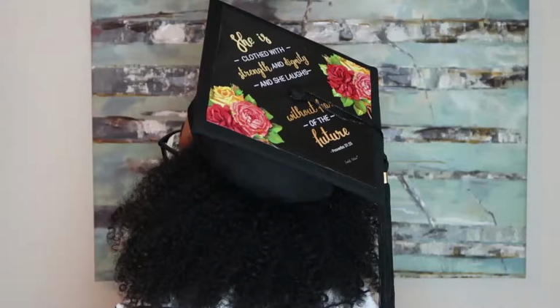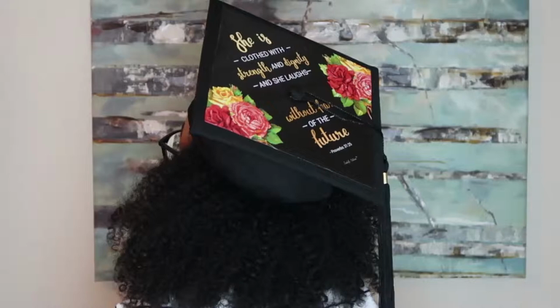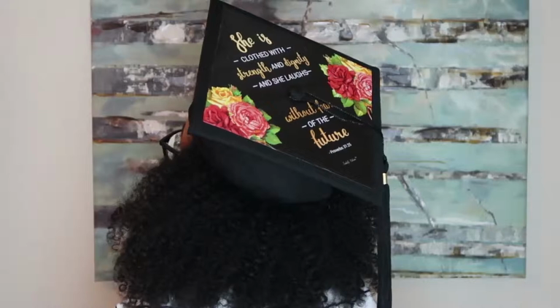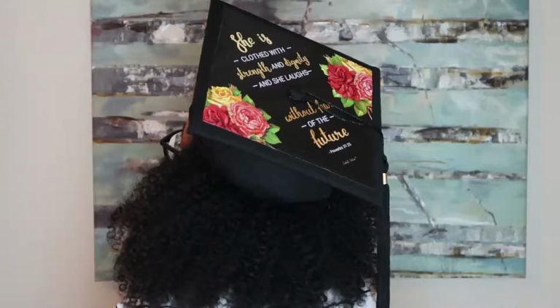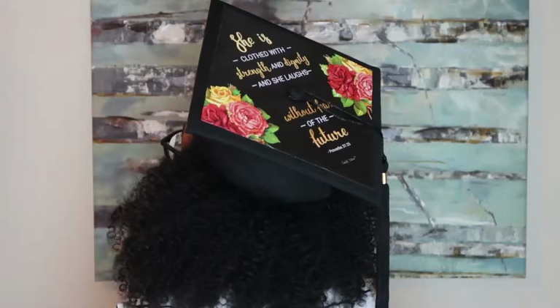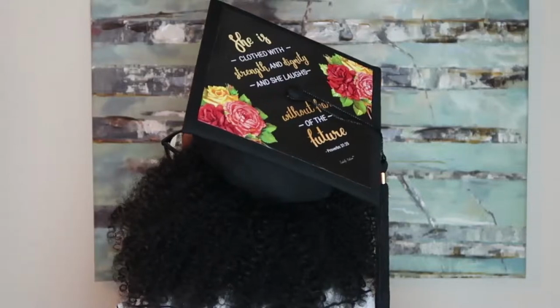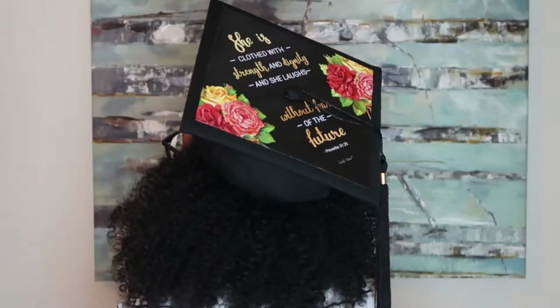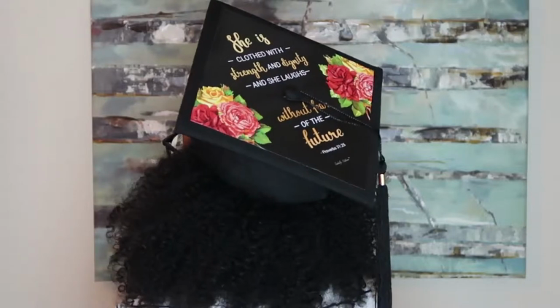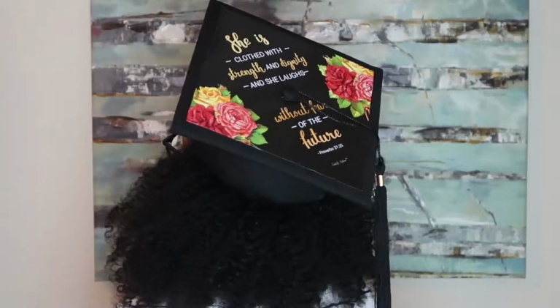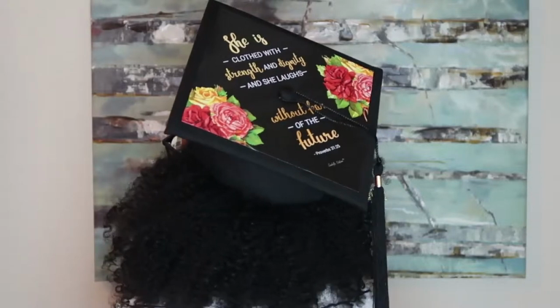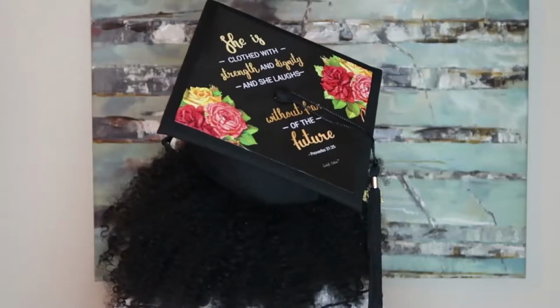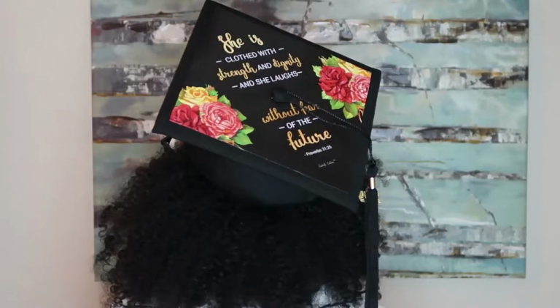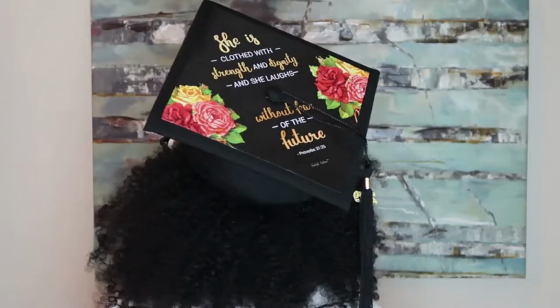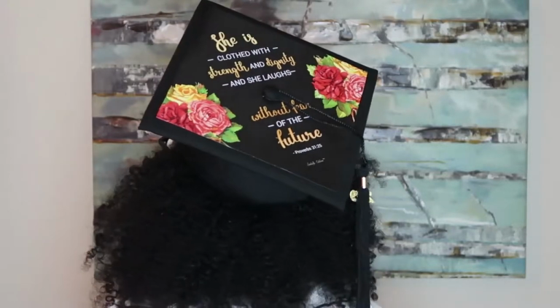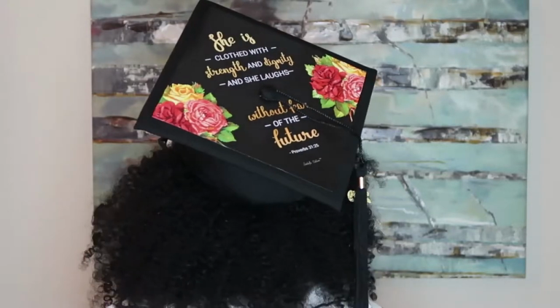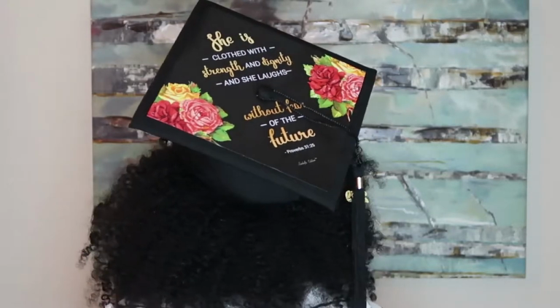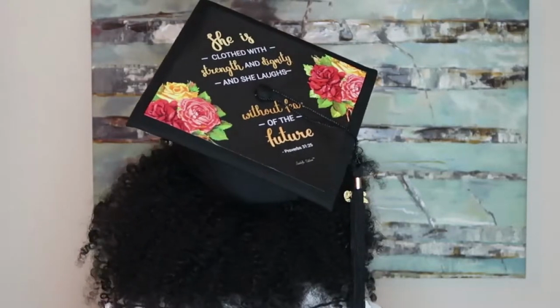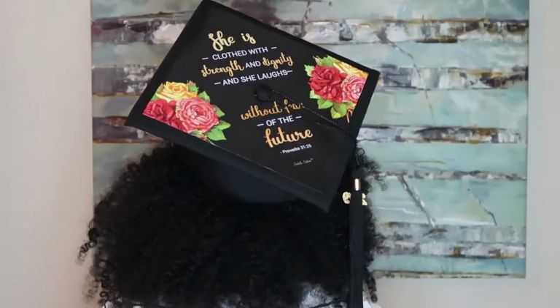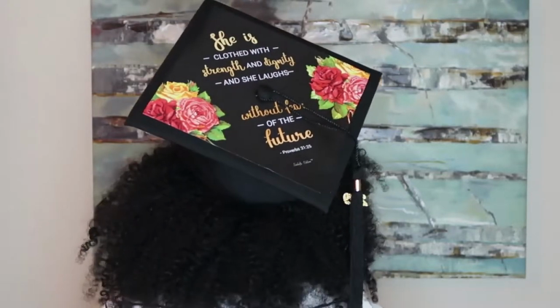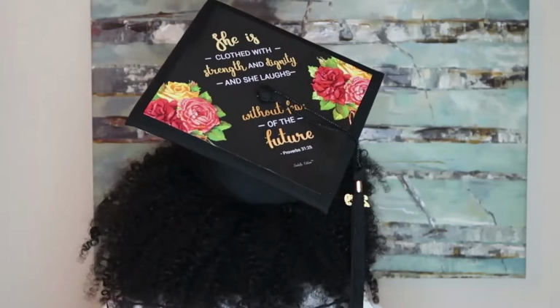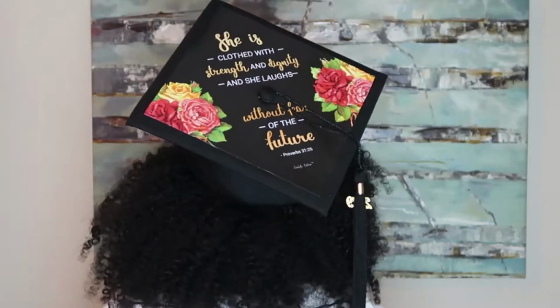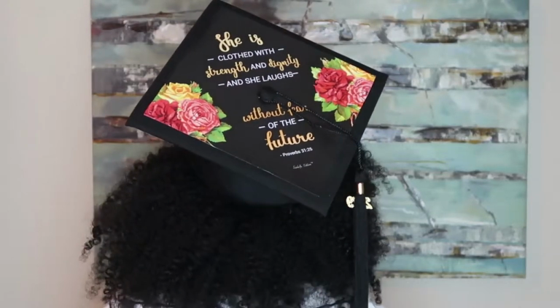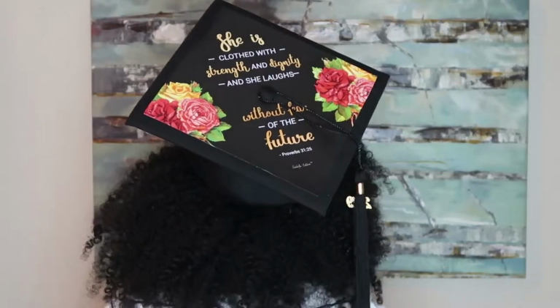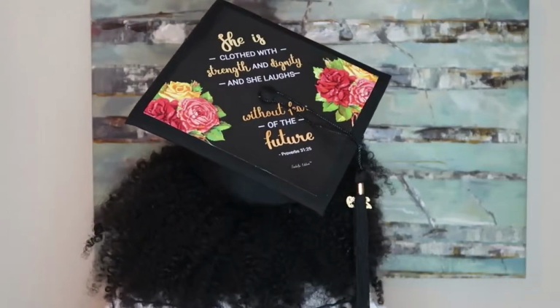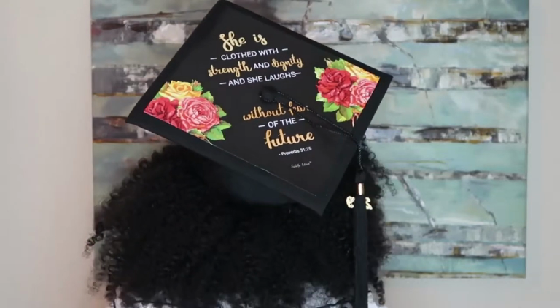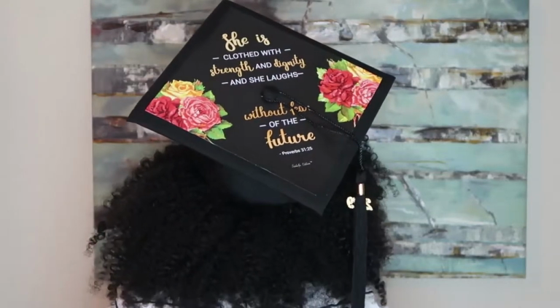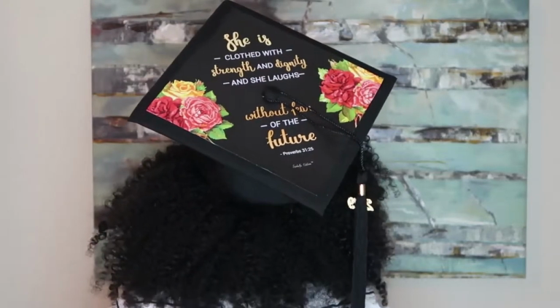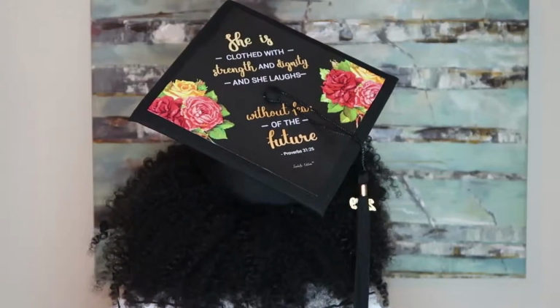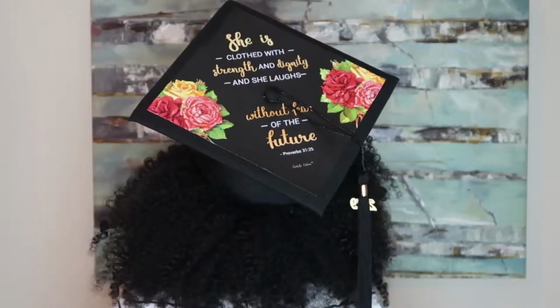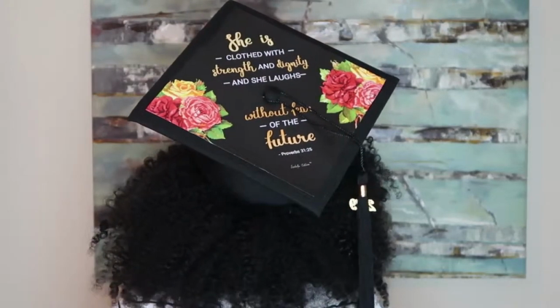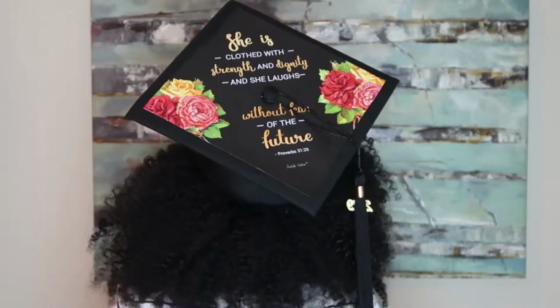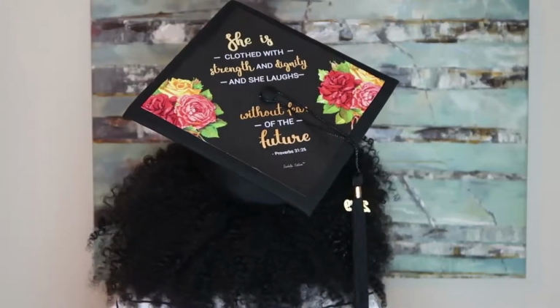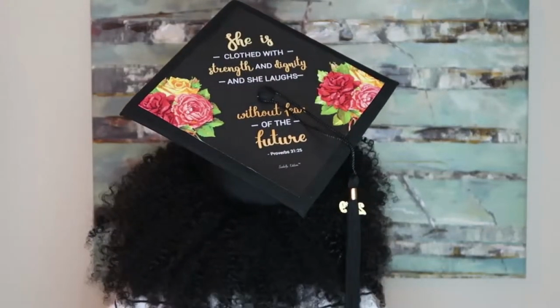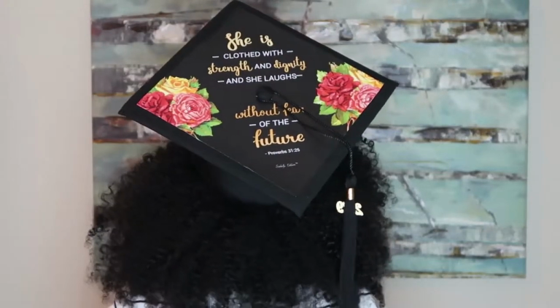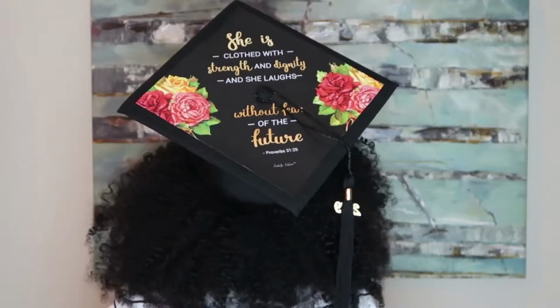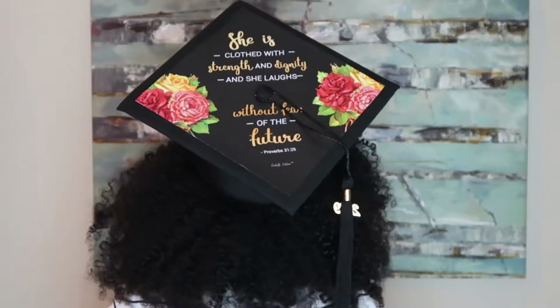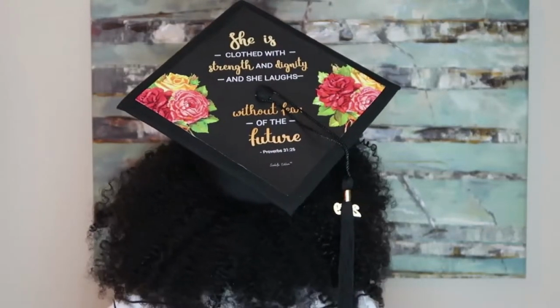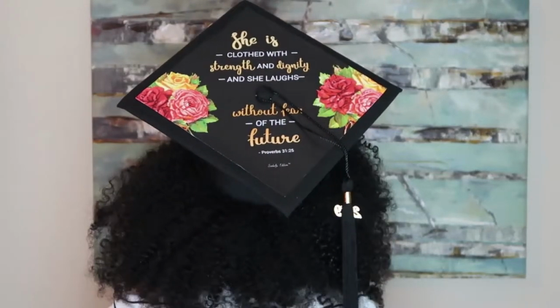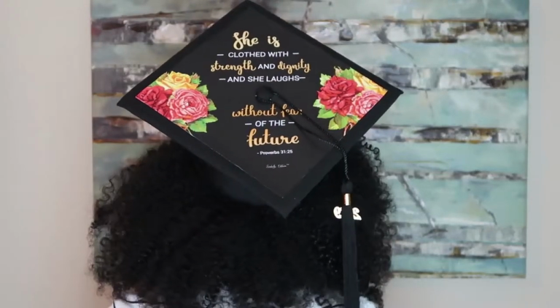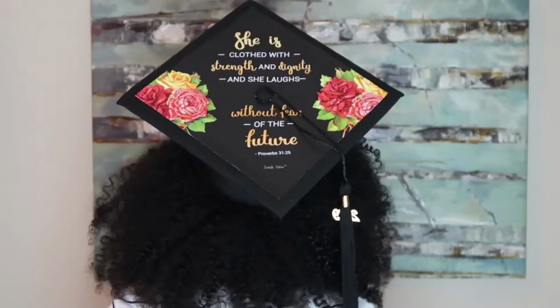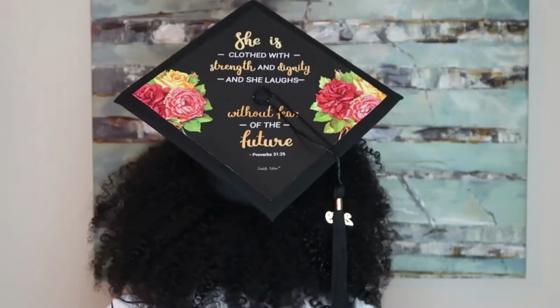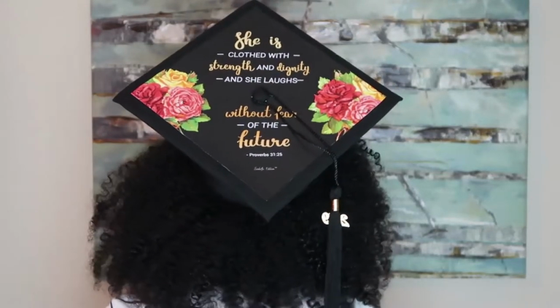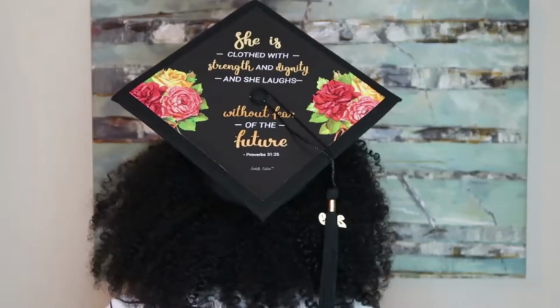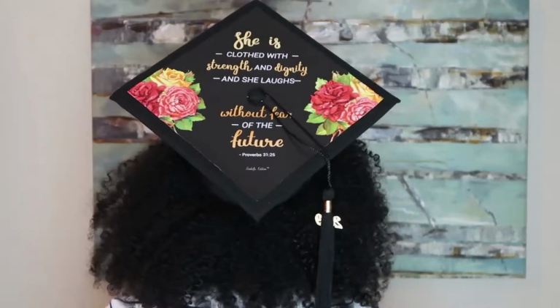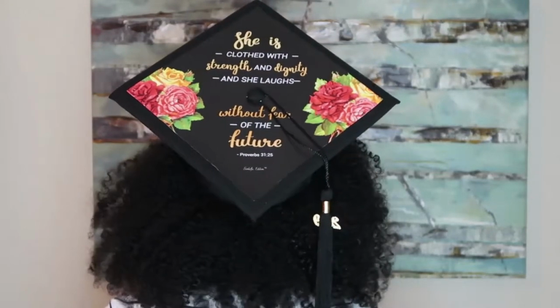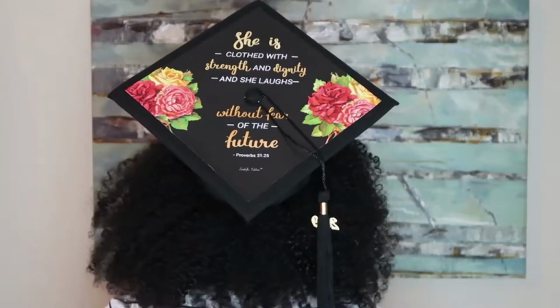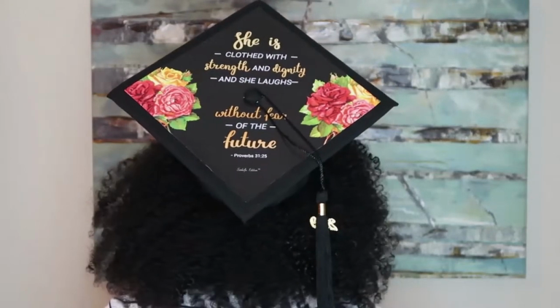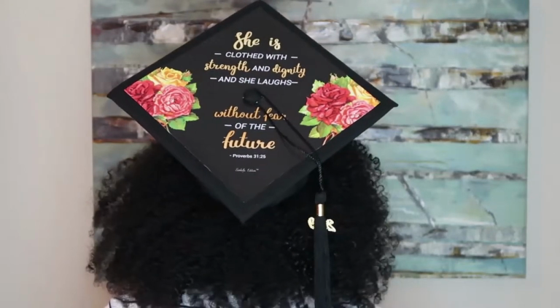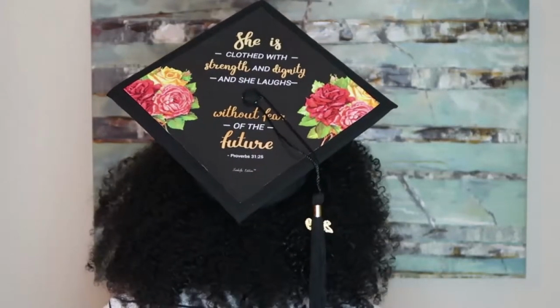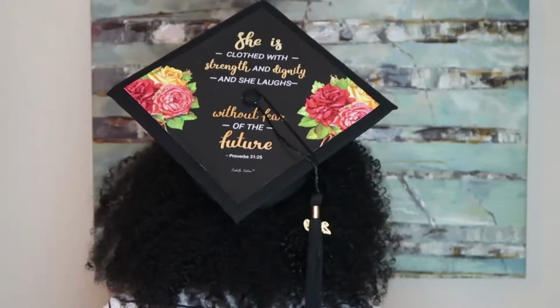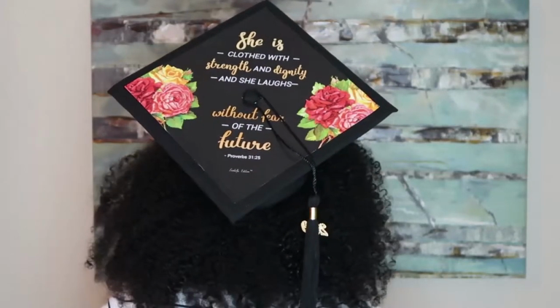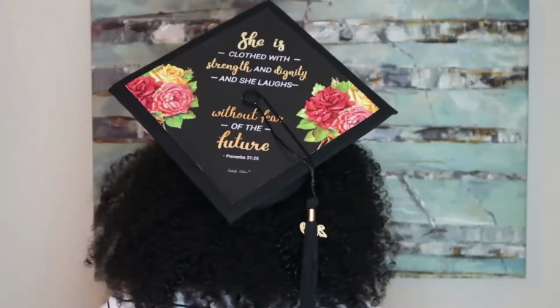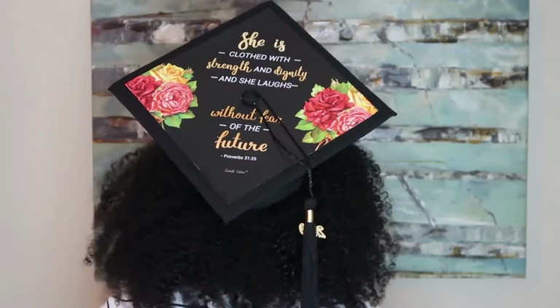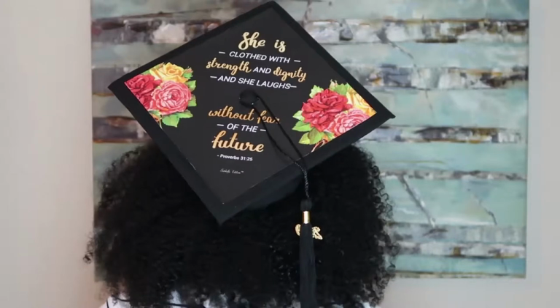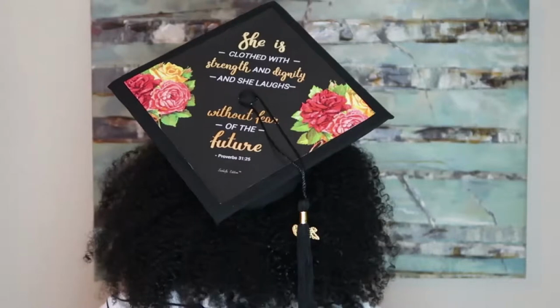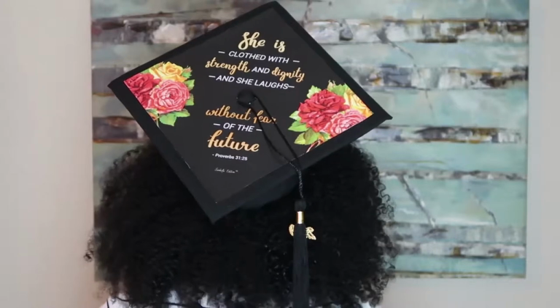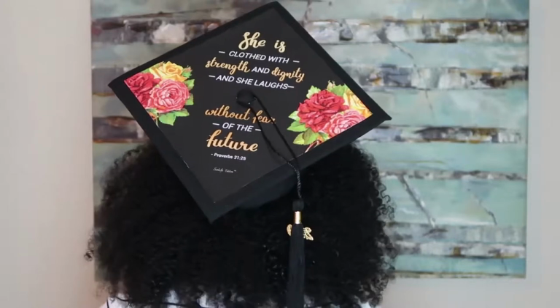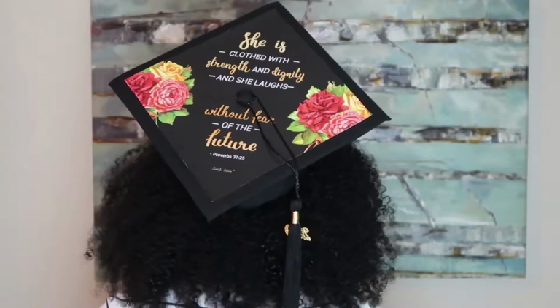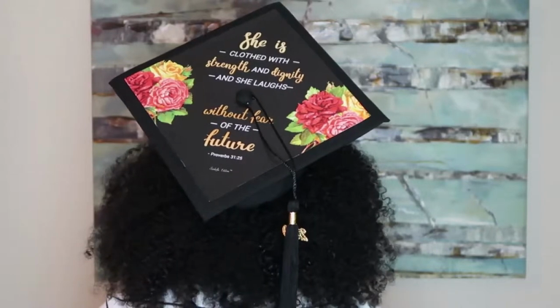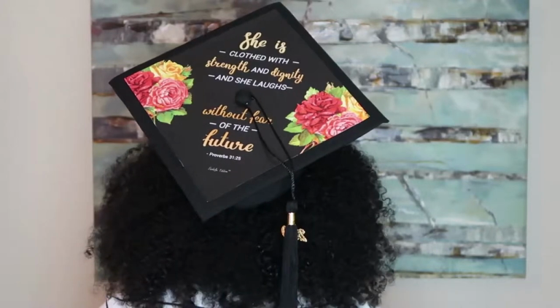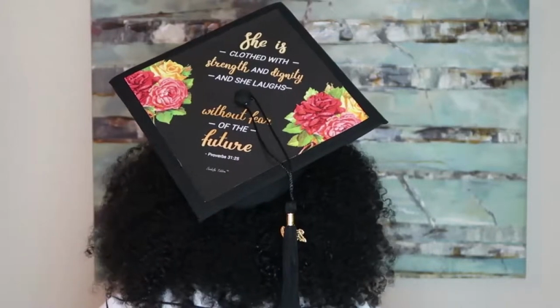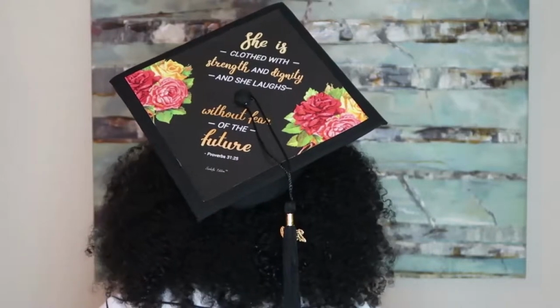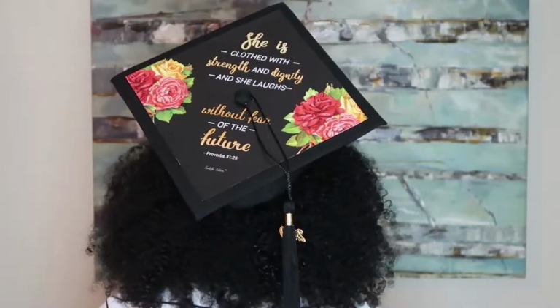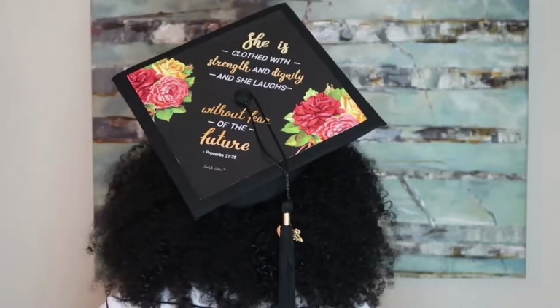Hi everyone! In this video I'm going to show you how I put this design on my graduation cap.